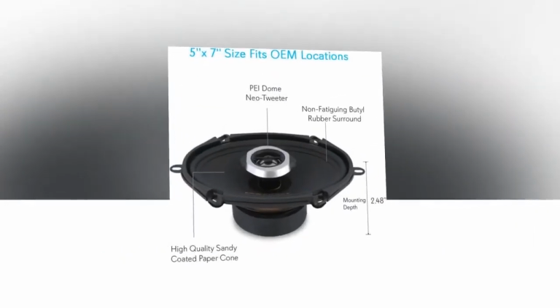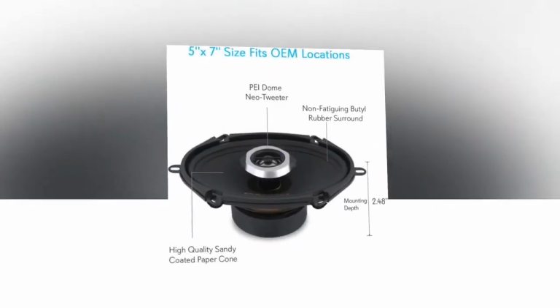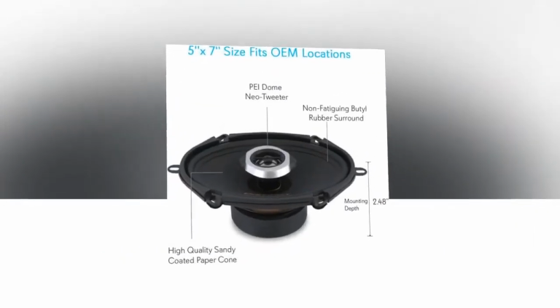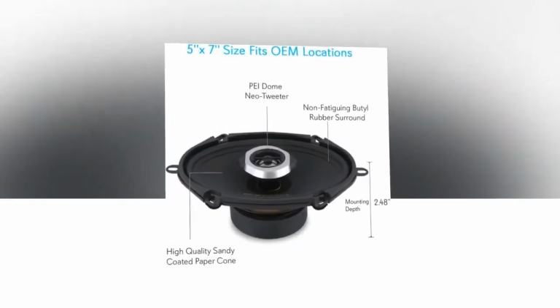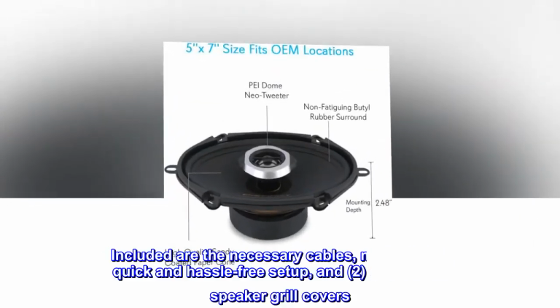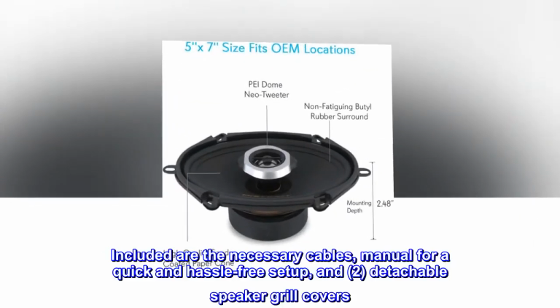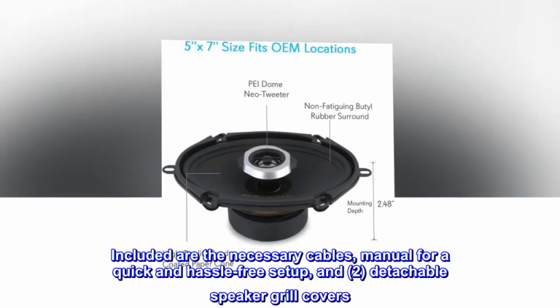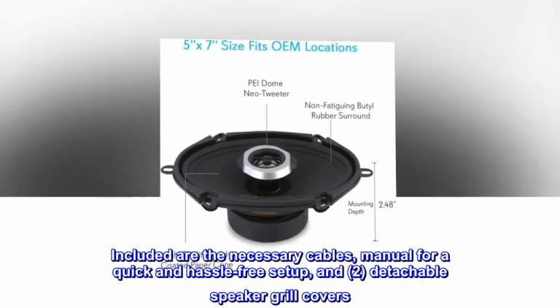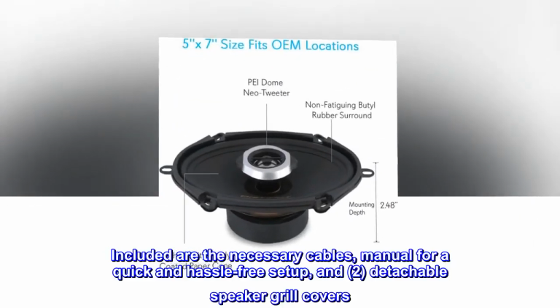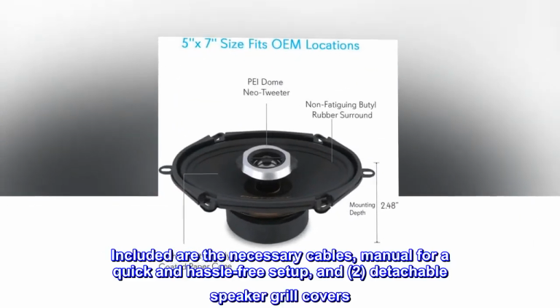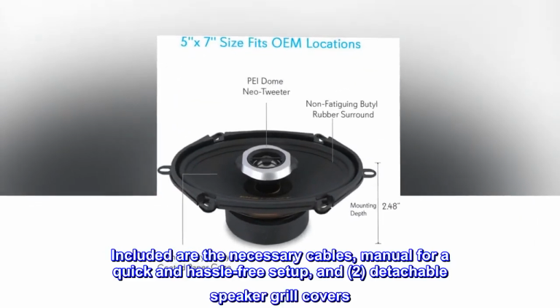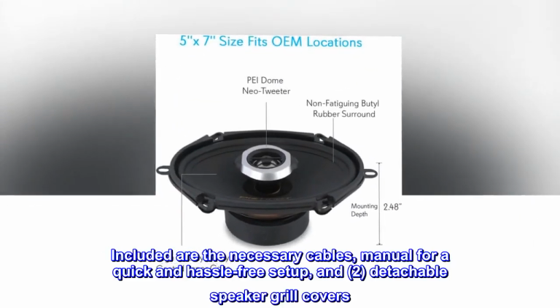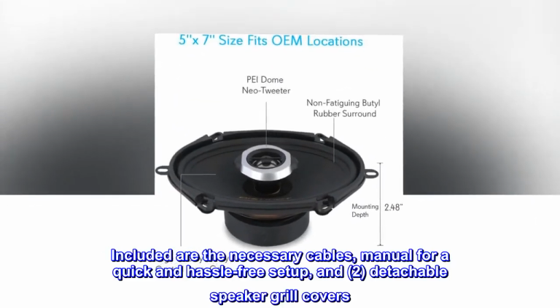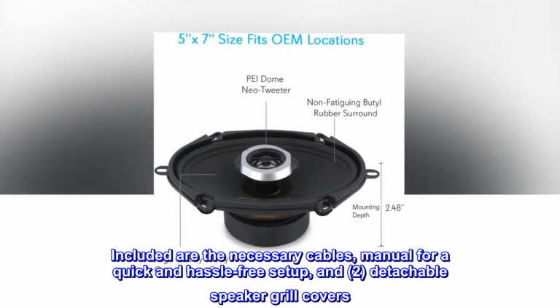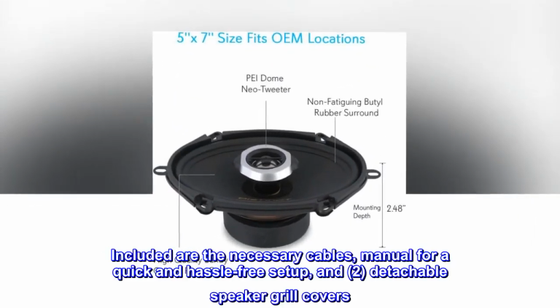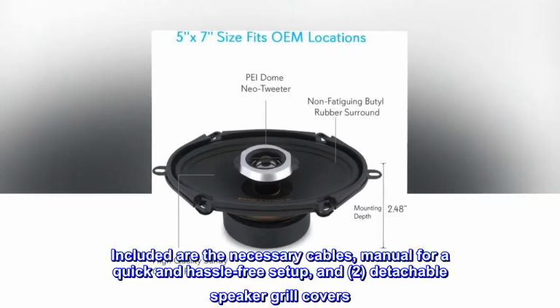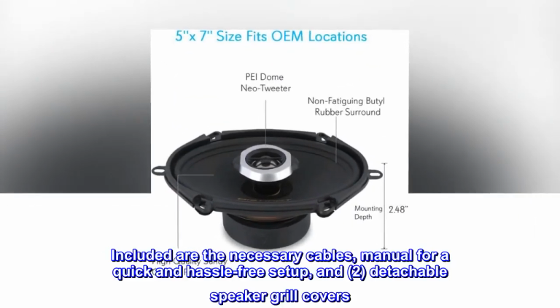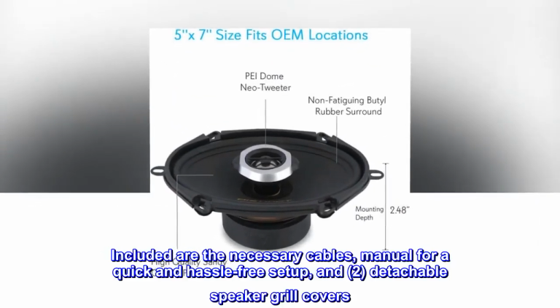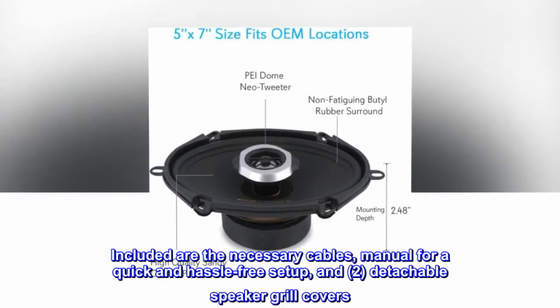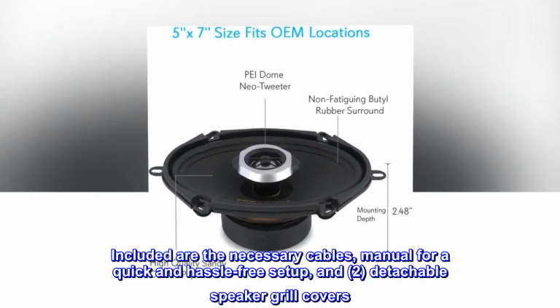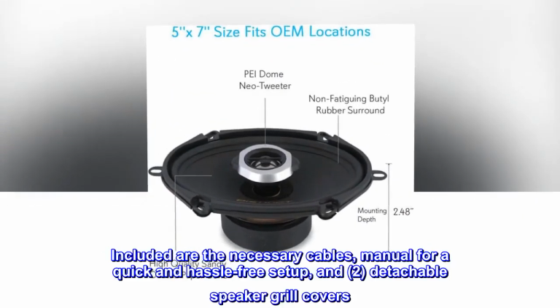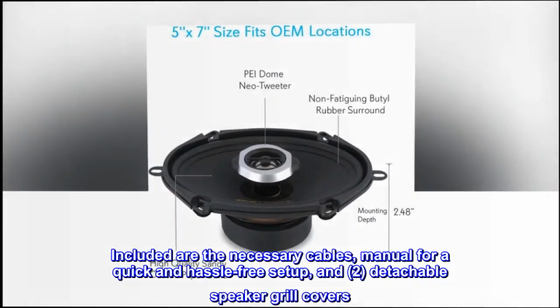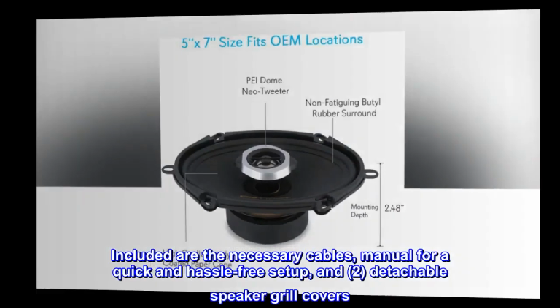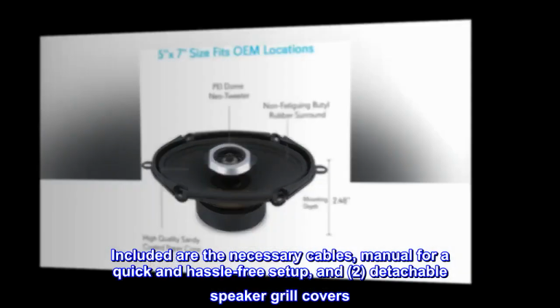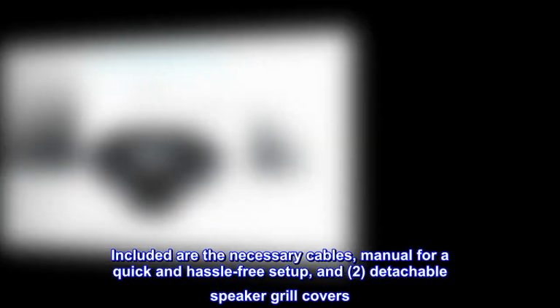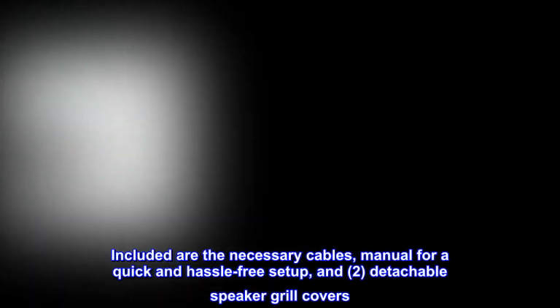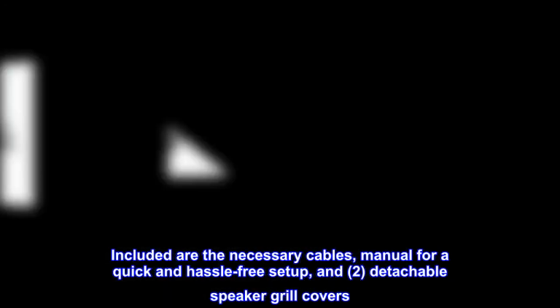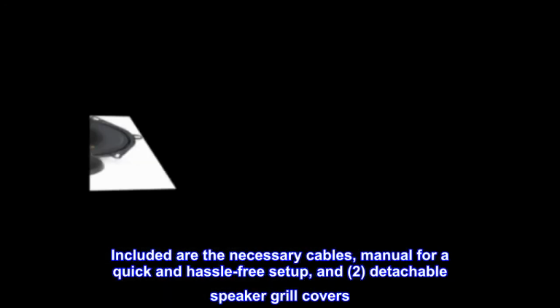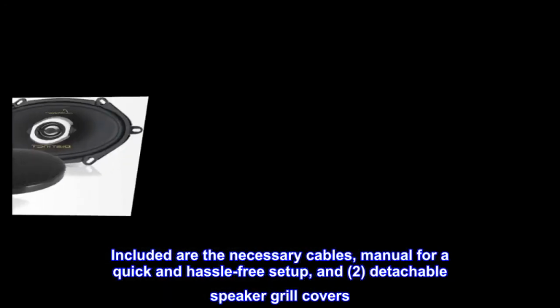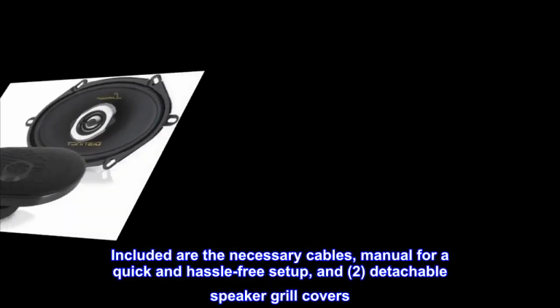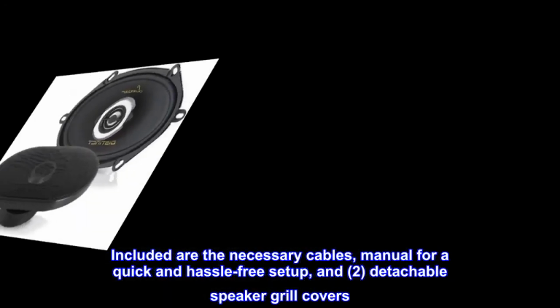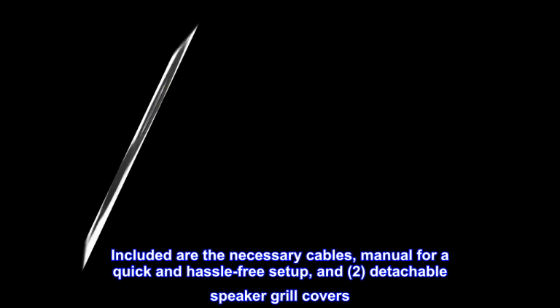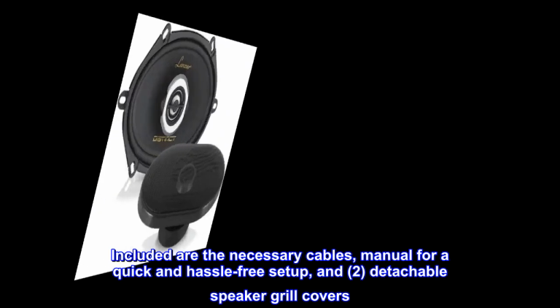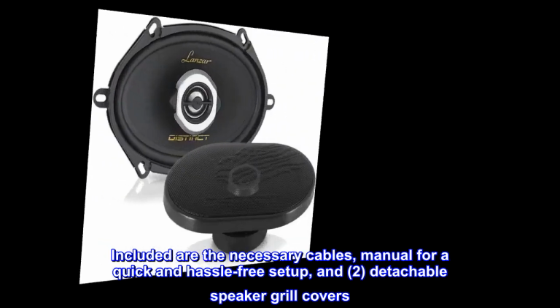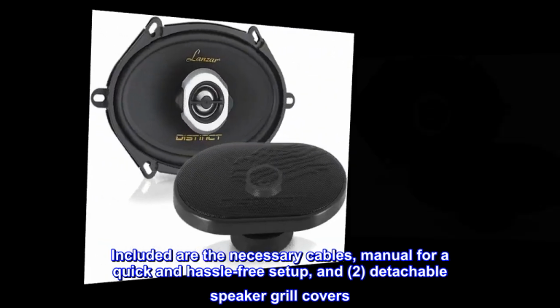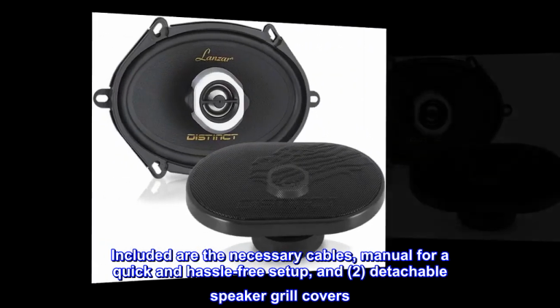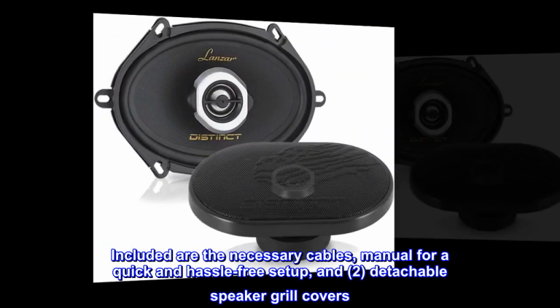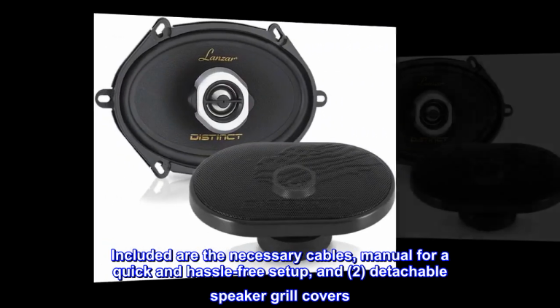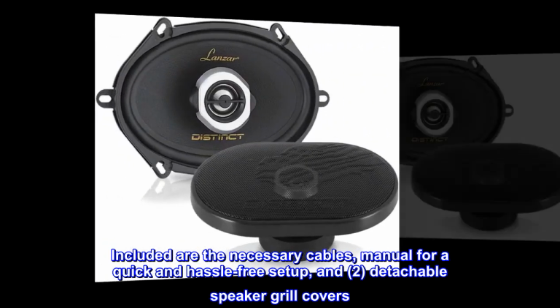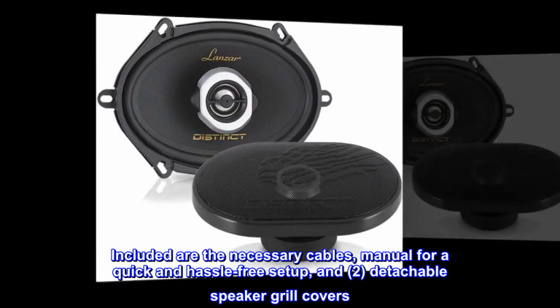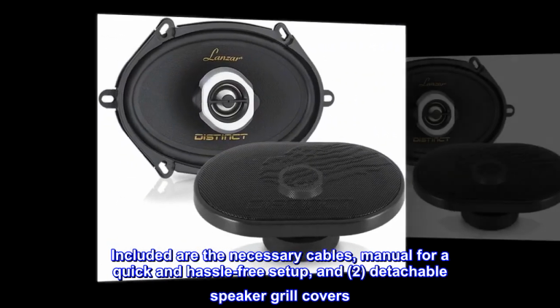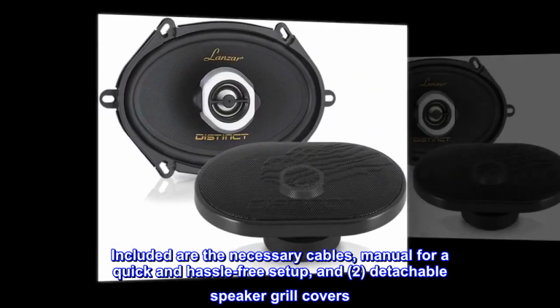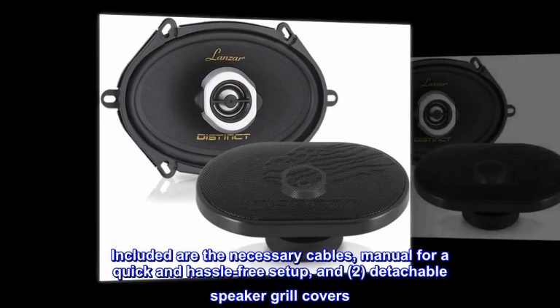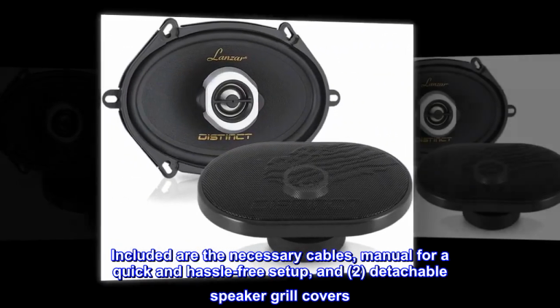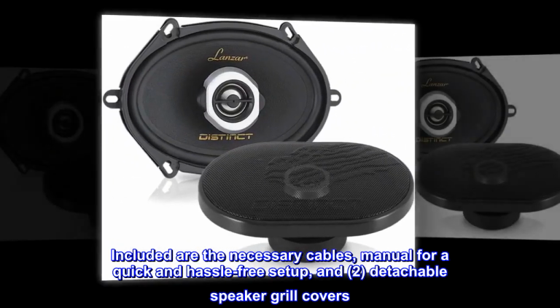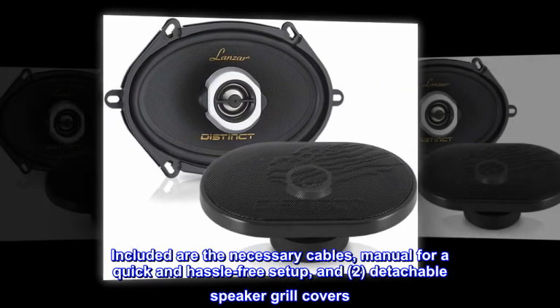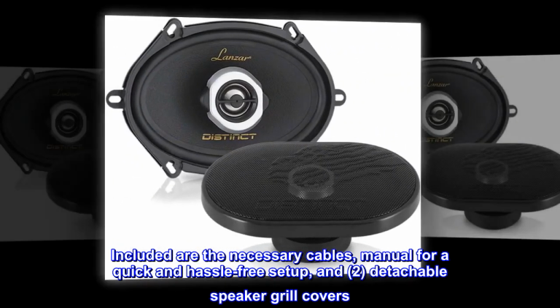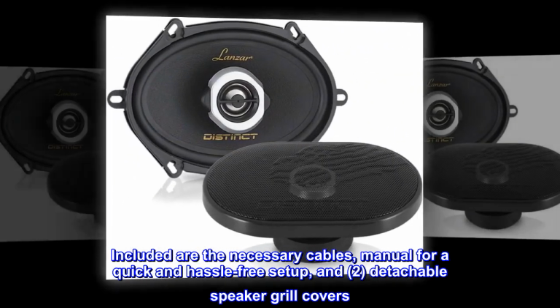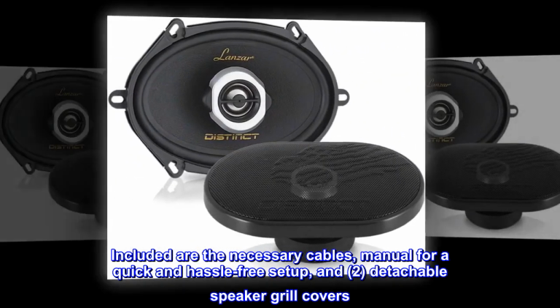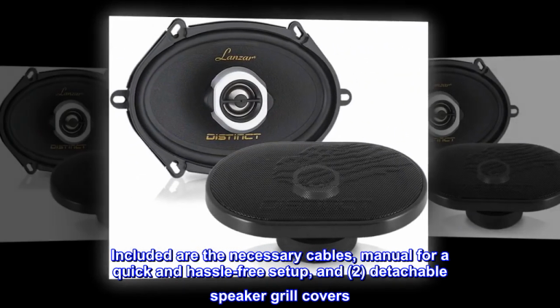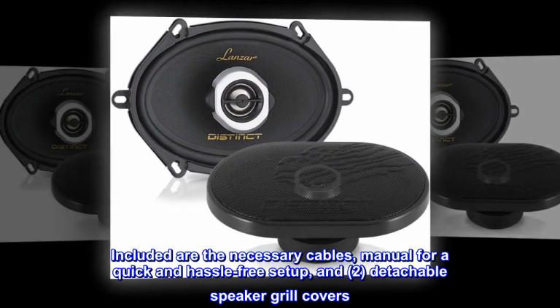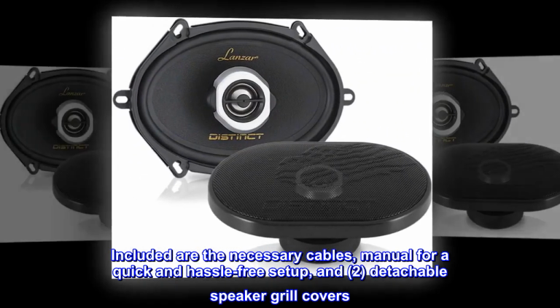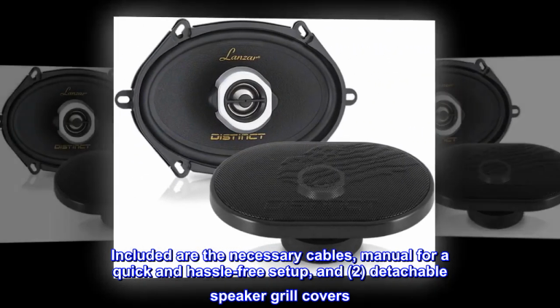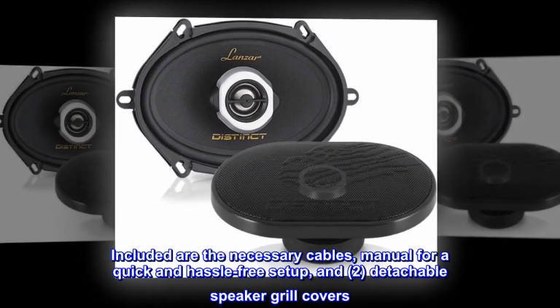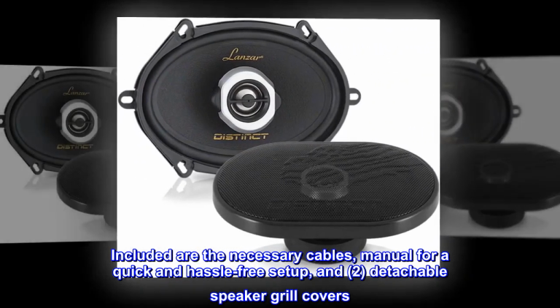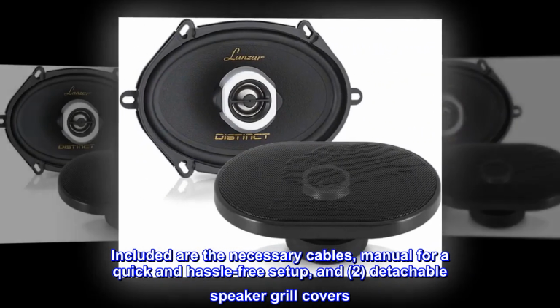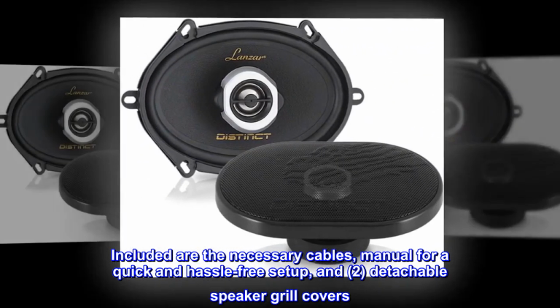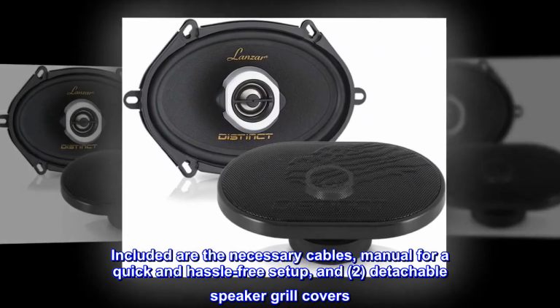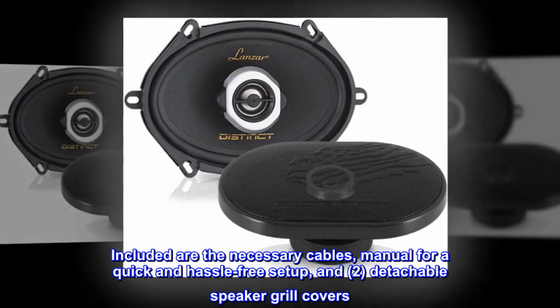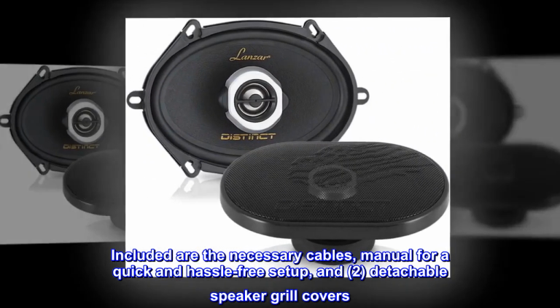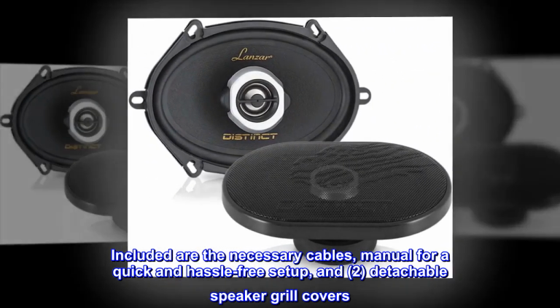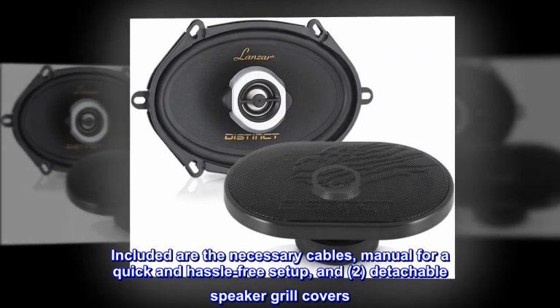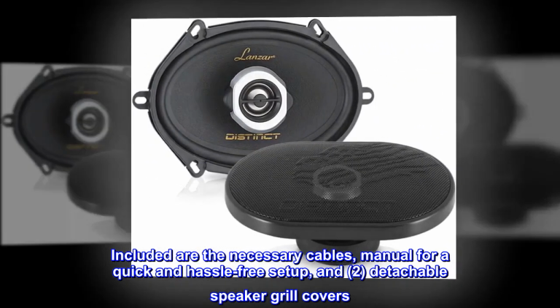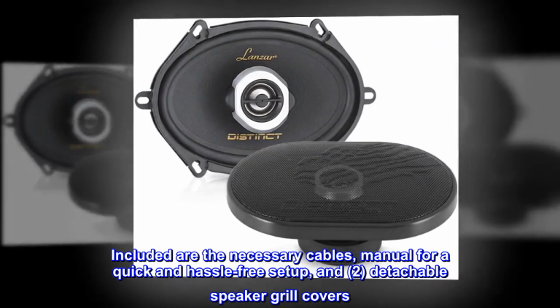Included are the necessary cables, manual for a quick and hassle-free setup, and 2 detachable speaker grille covers.